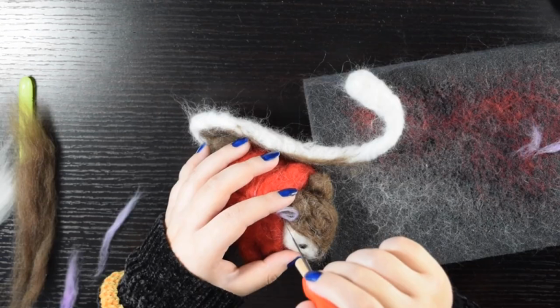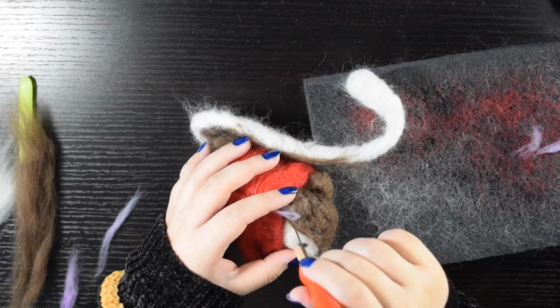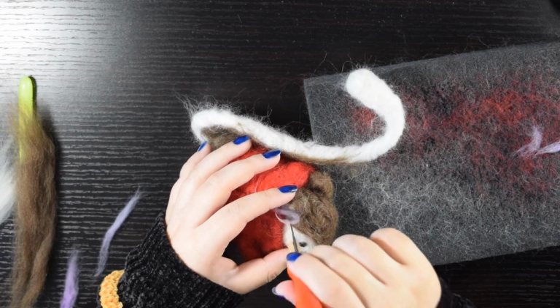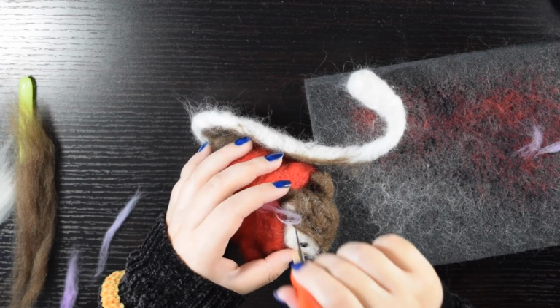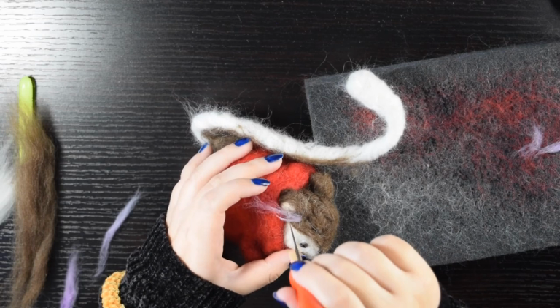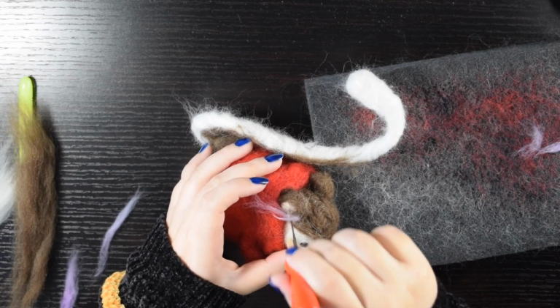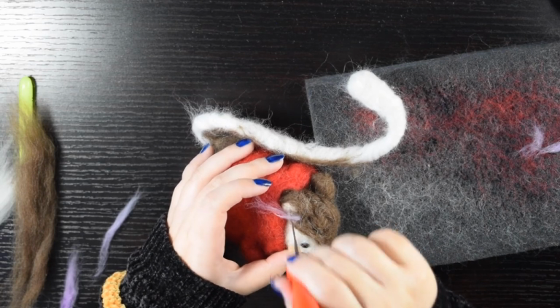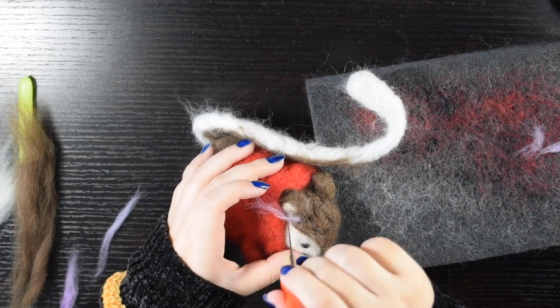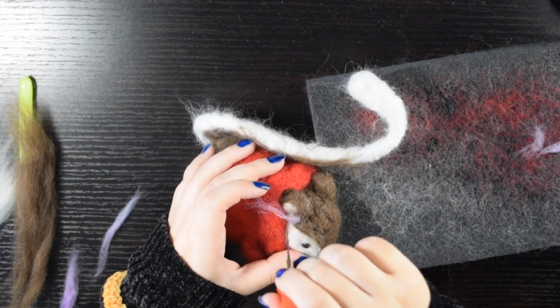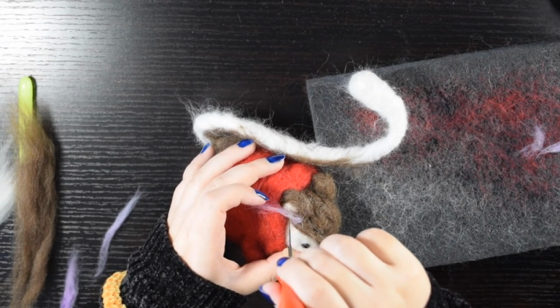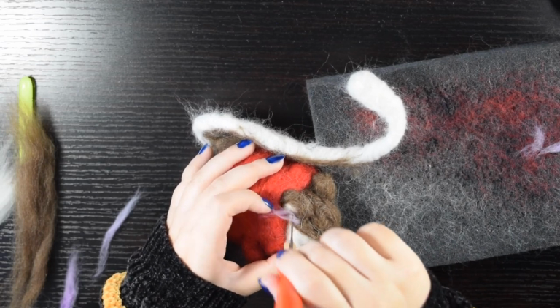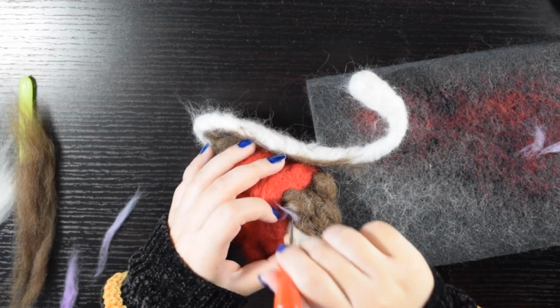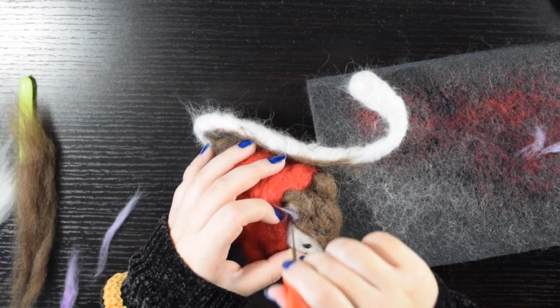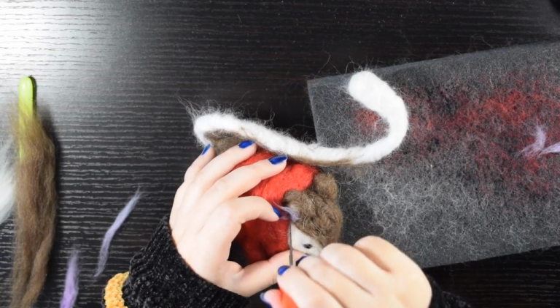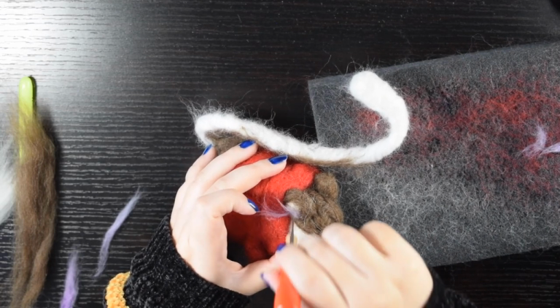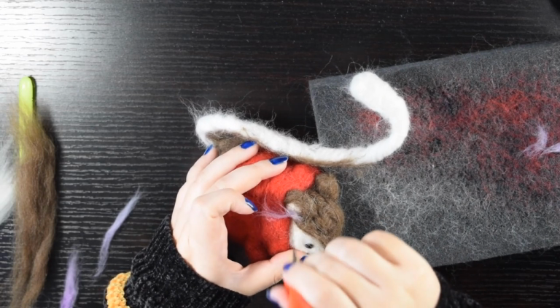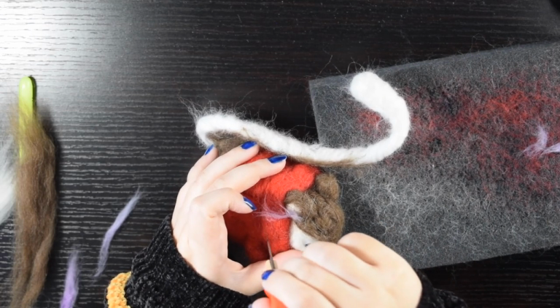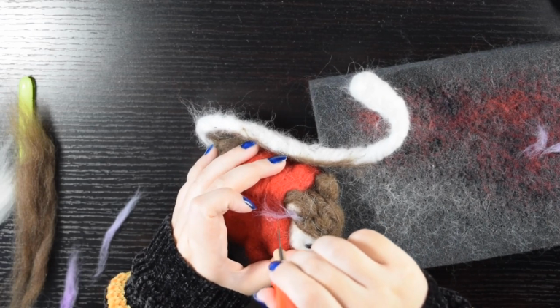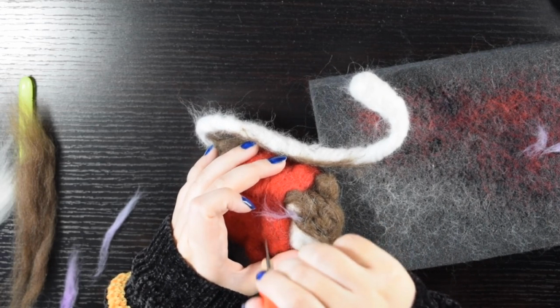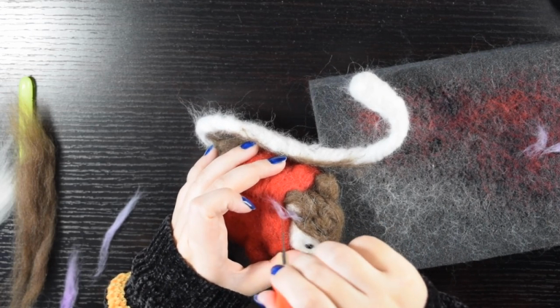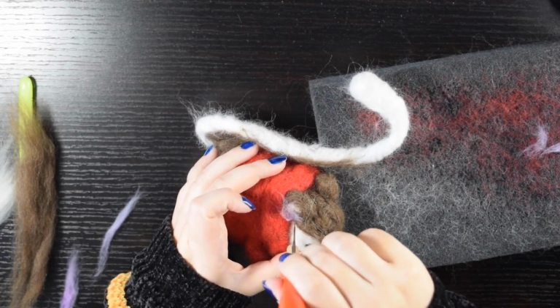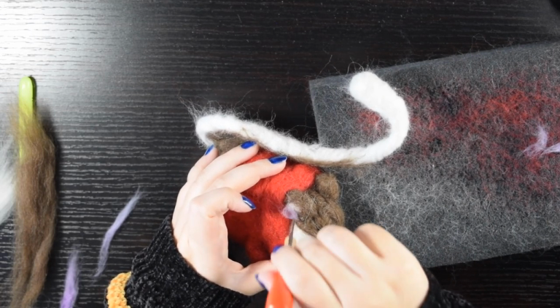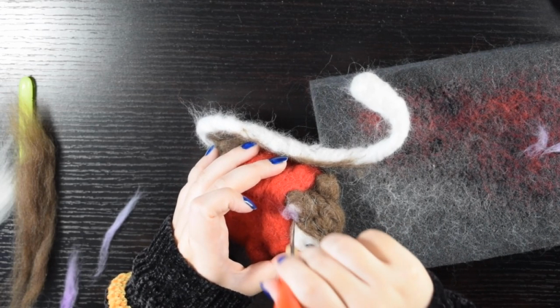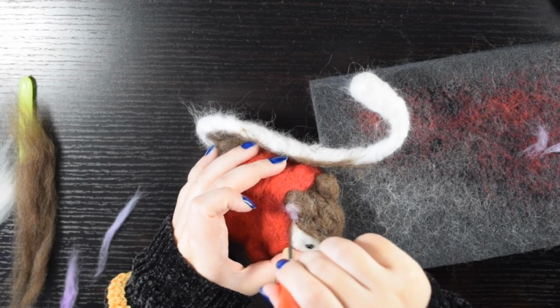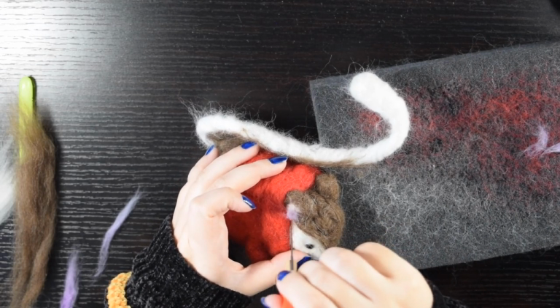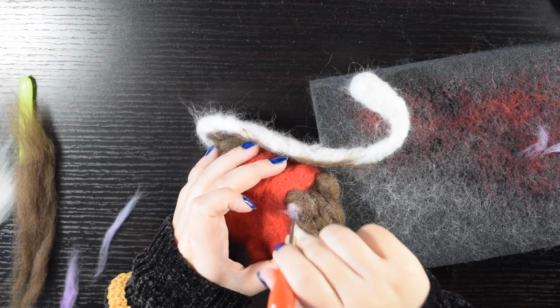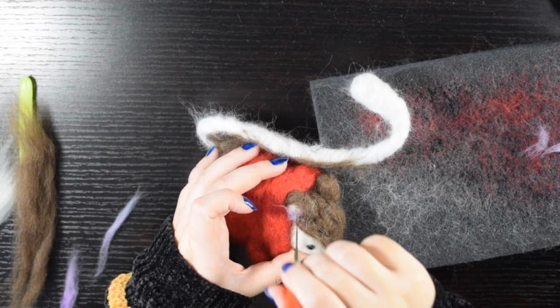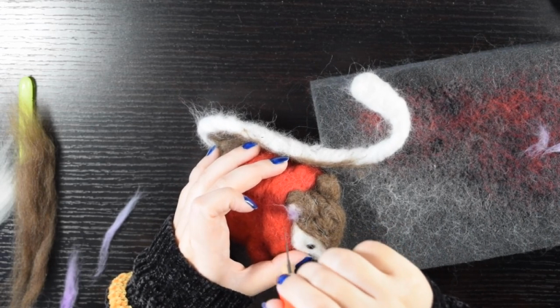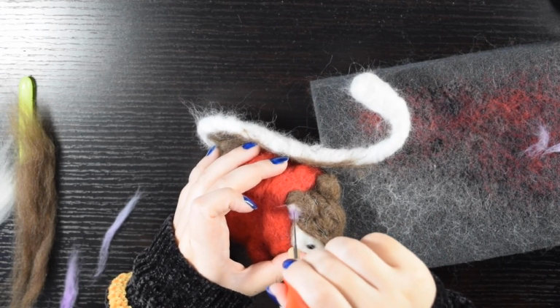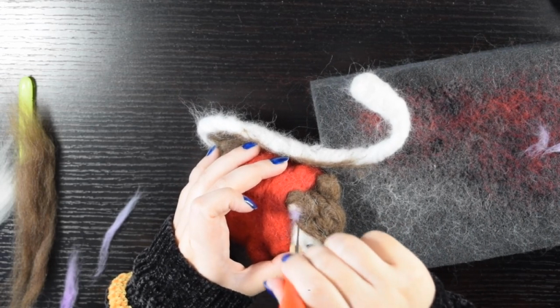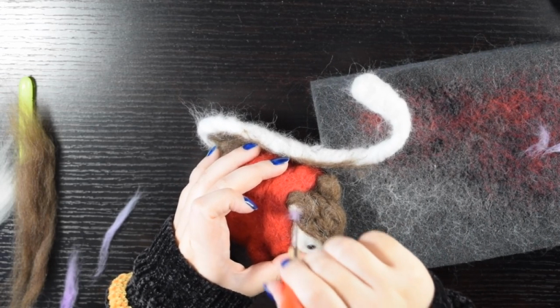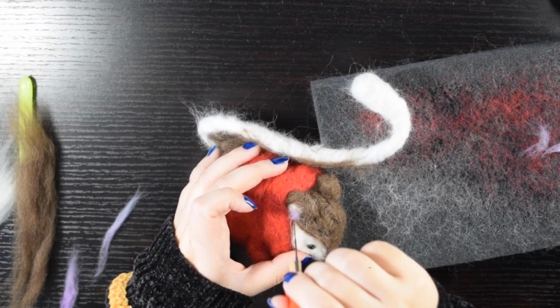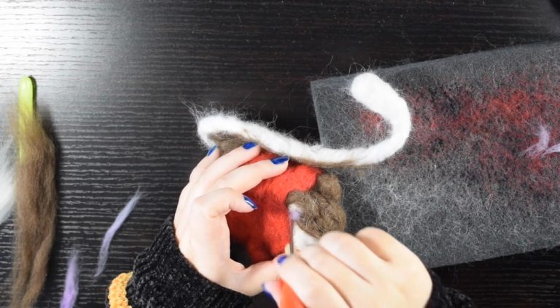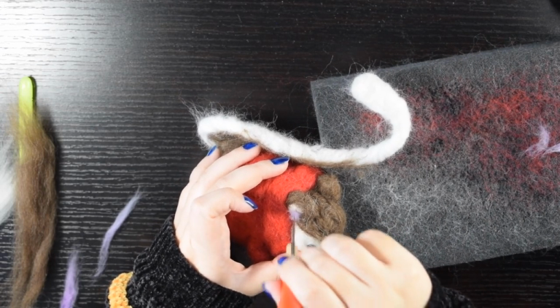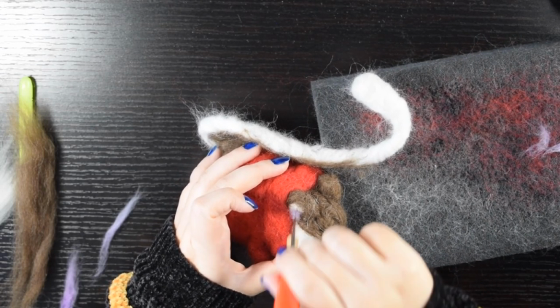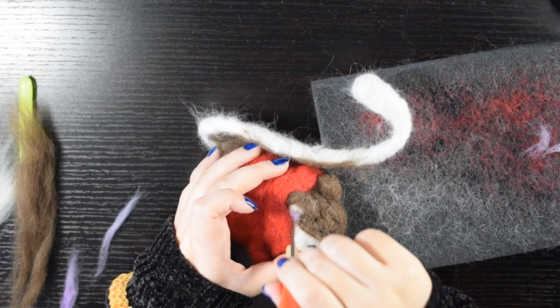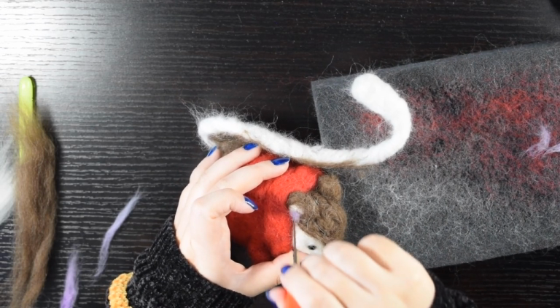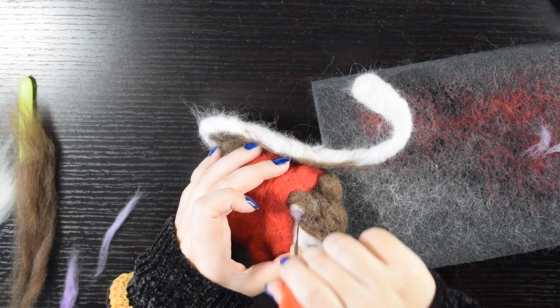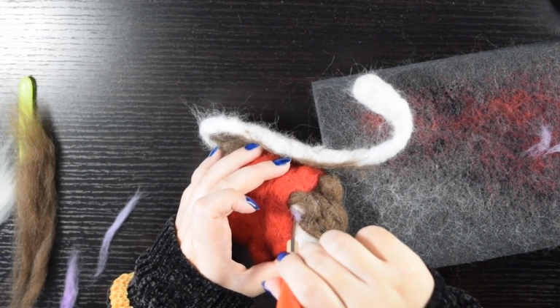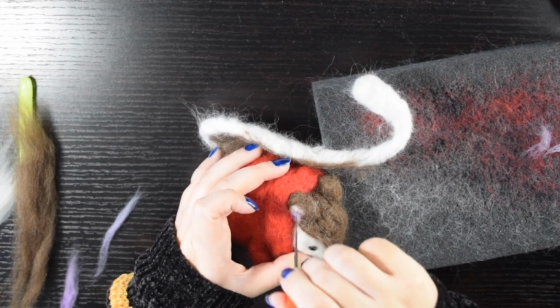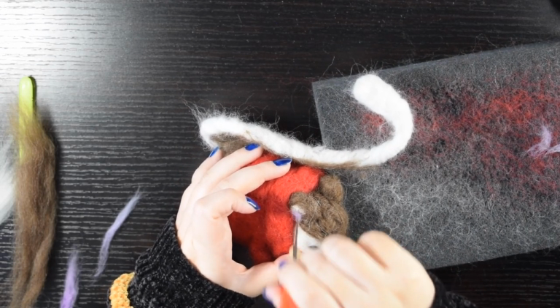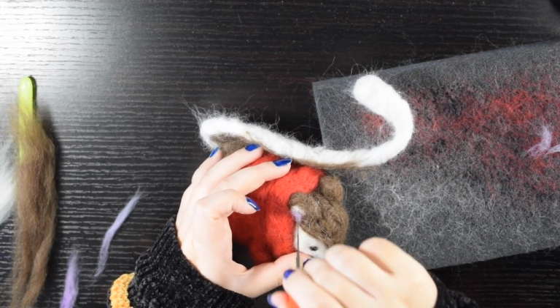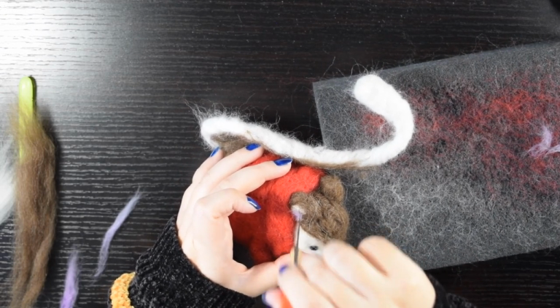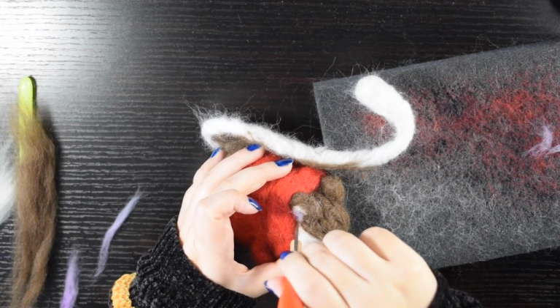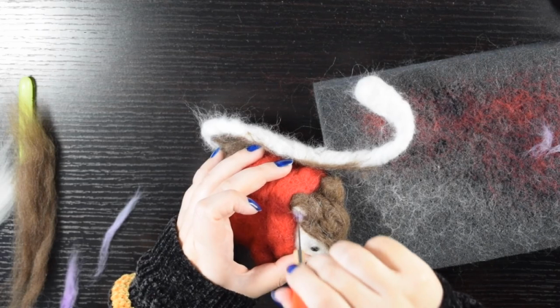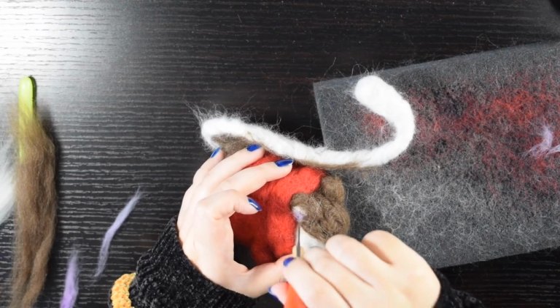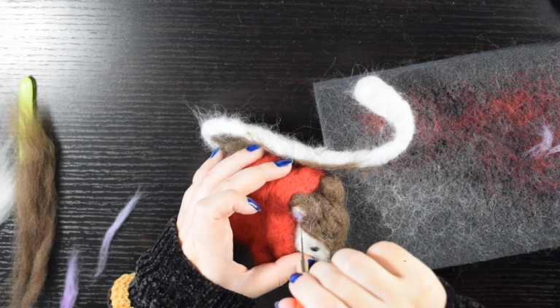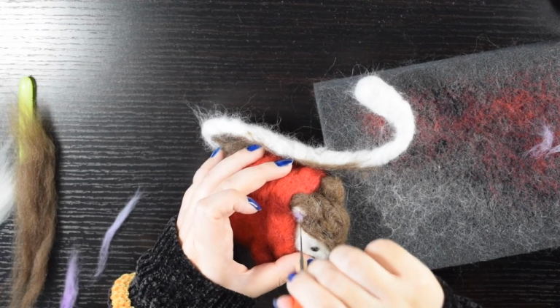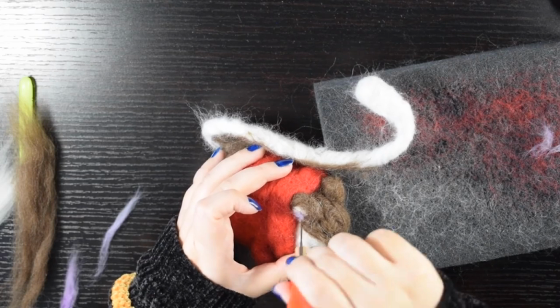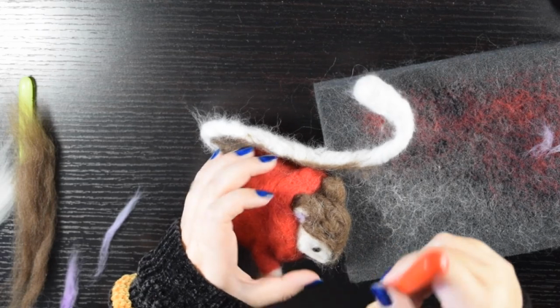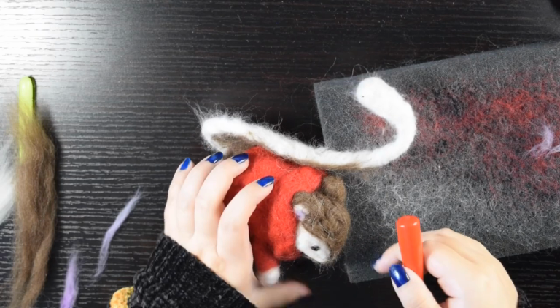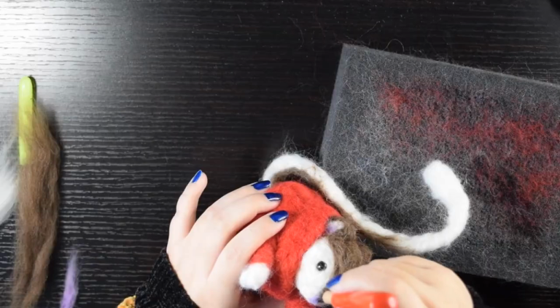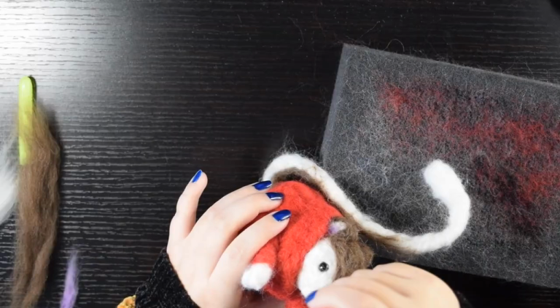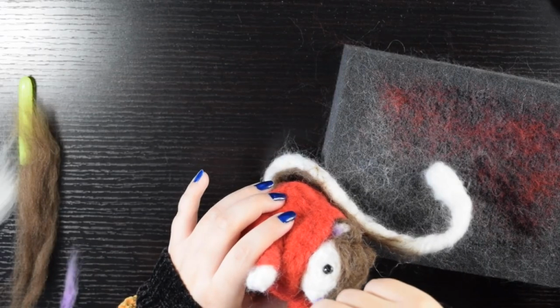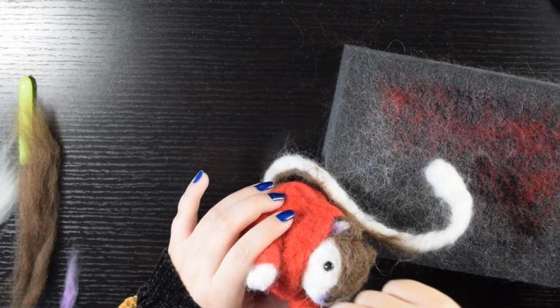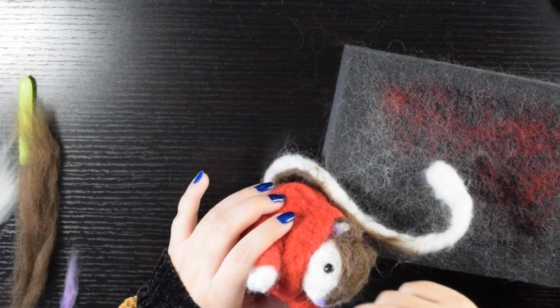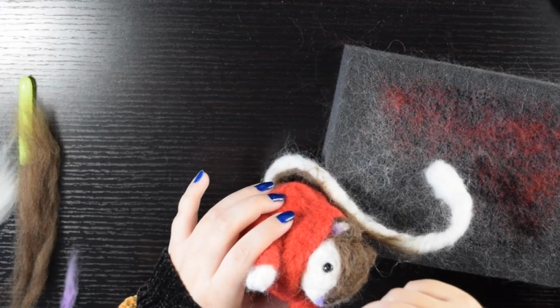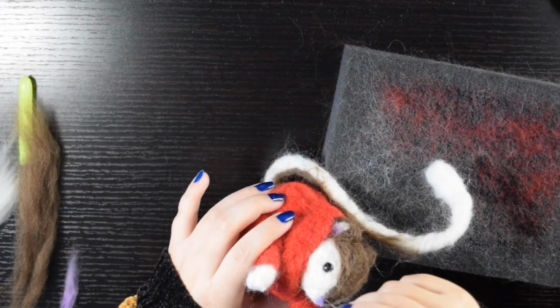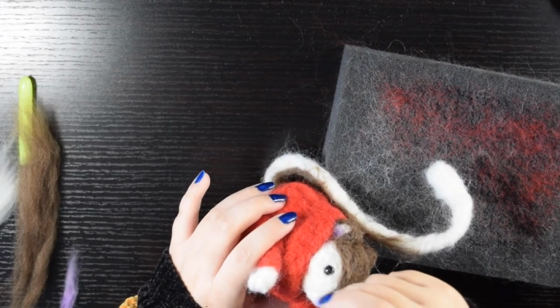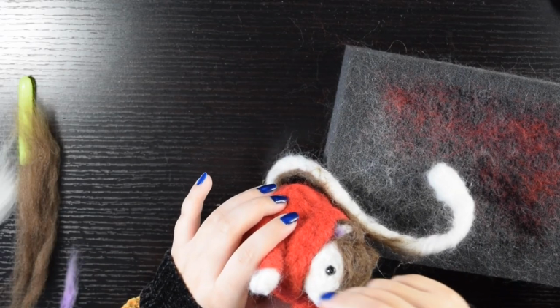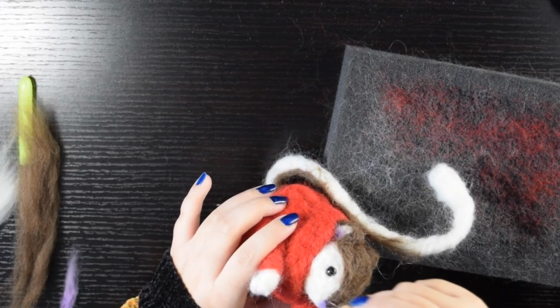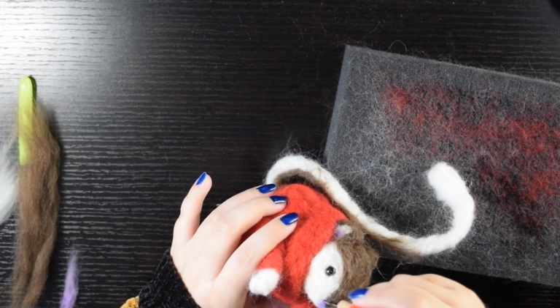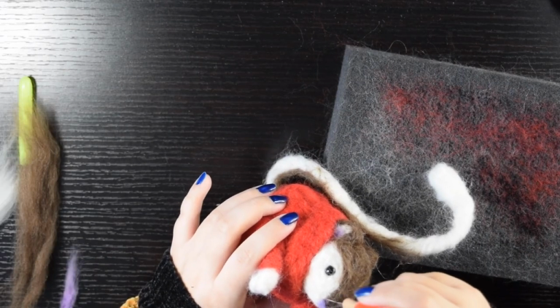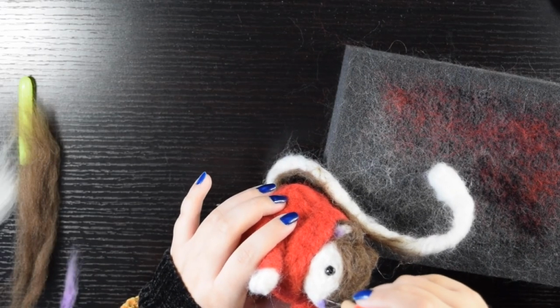I made little details with pink wool like the inside of the ears and the nose. I used very little amounts of wool and add more only if I need it.